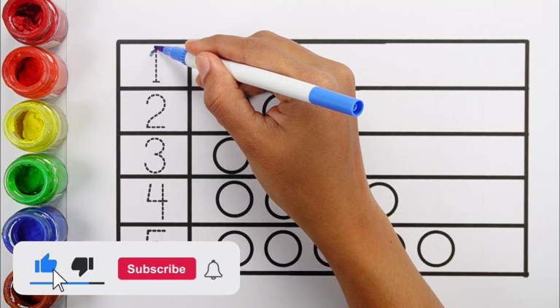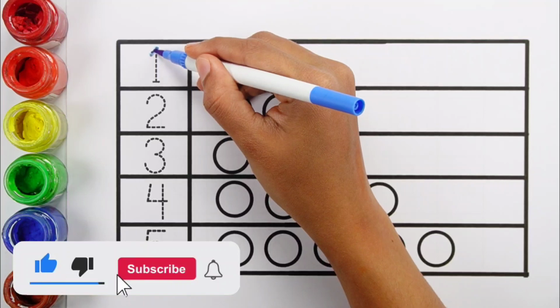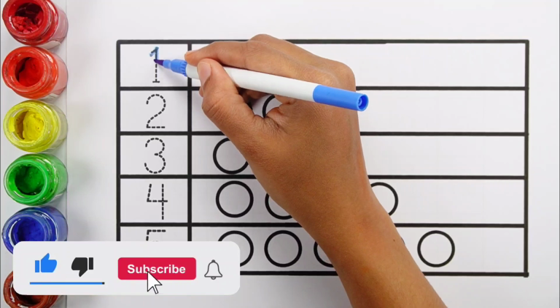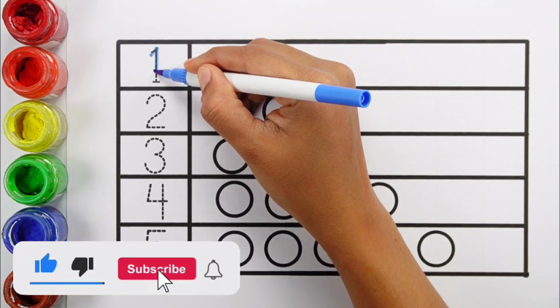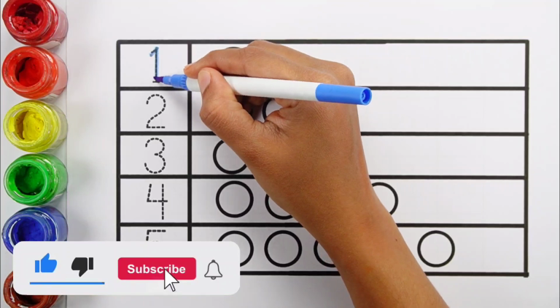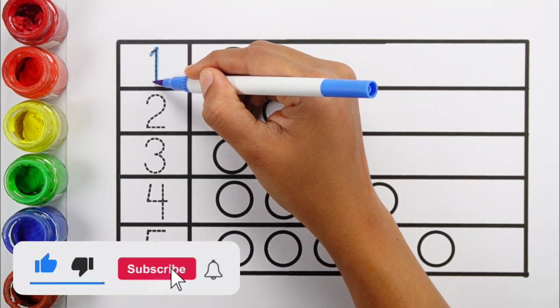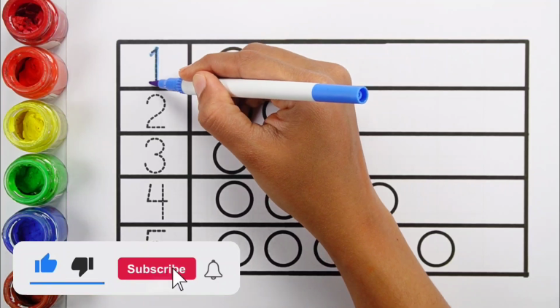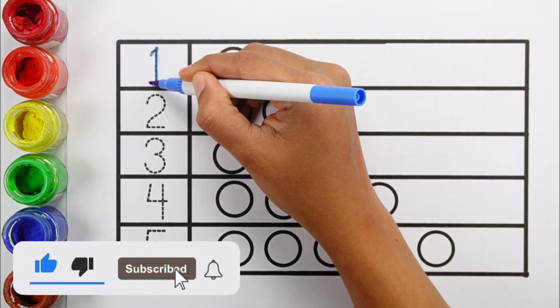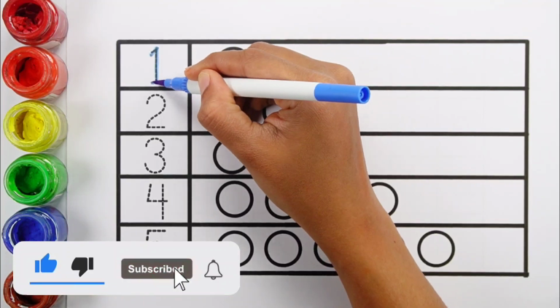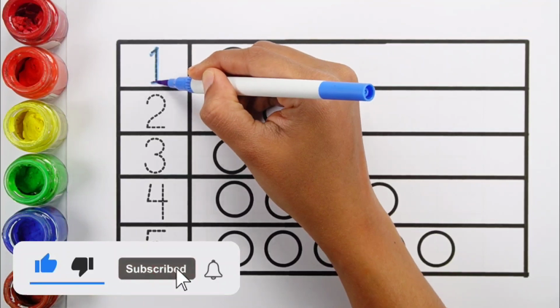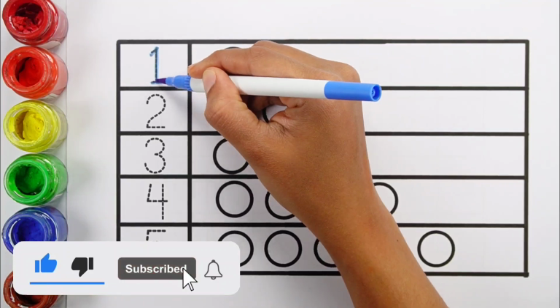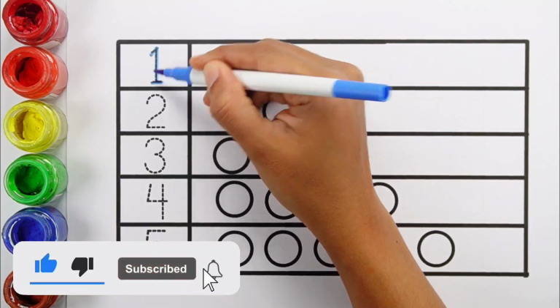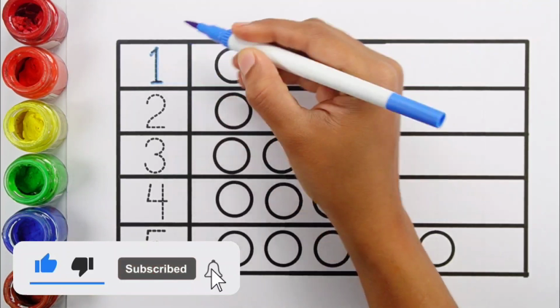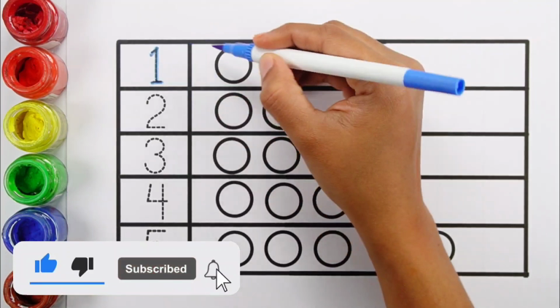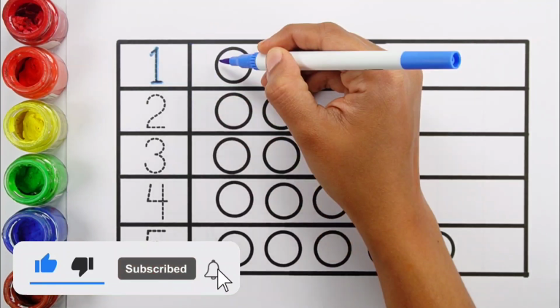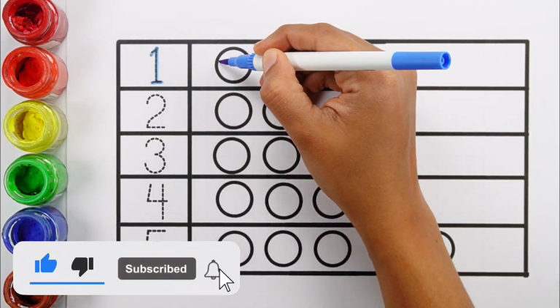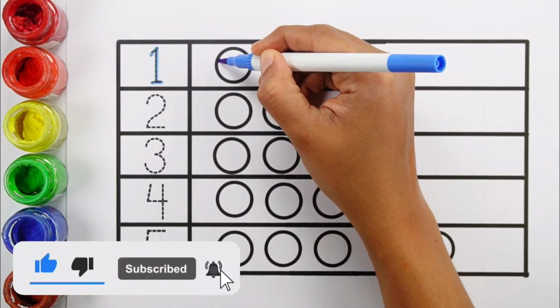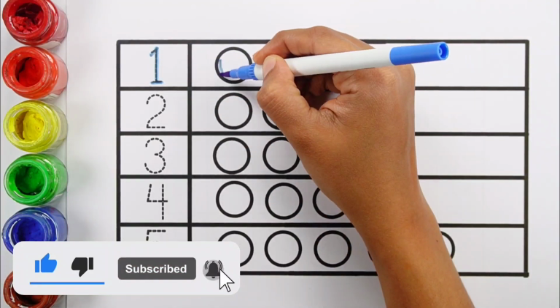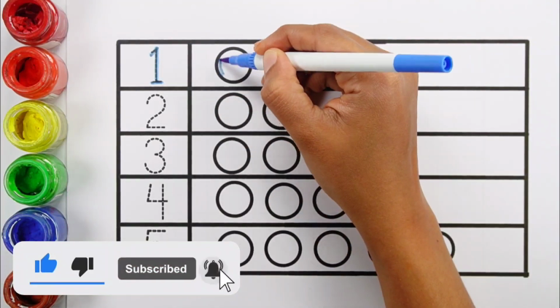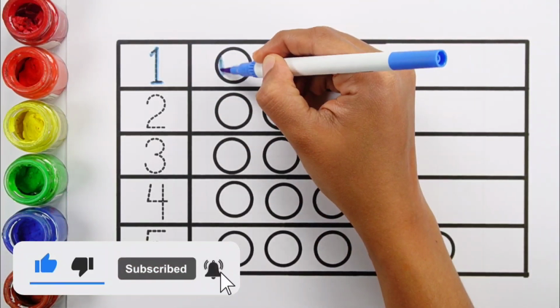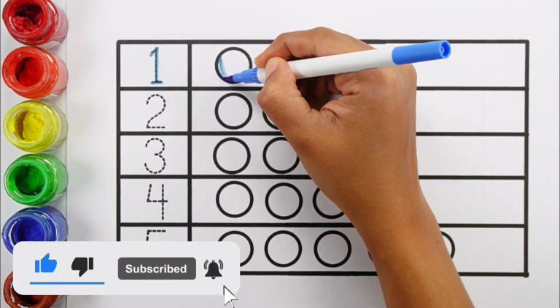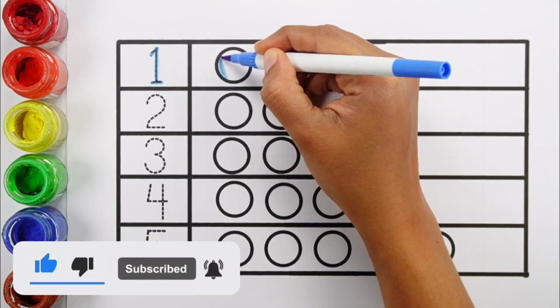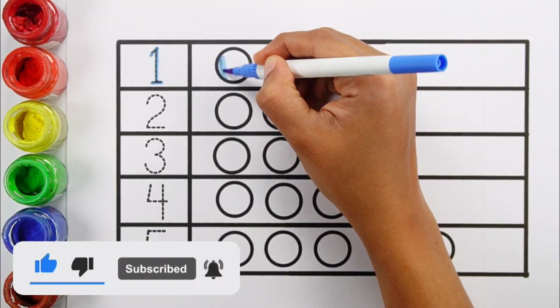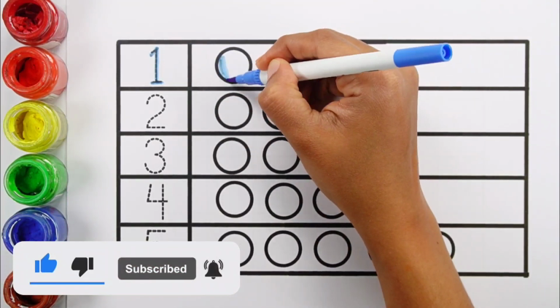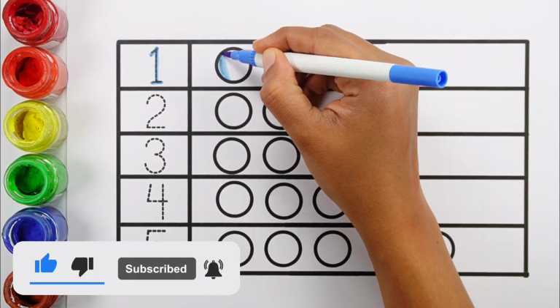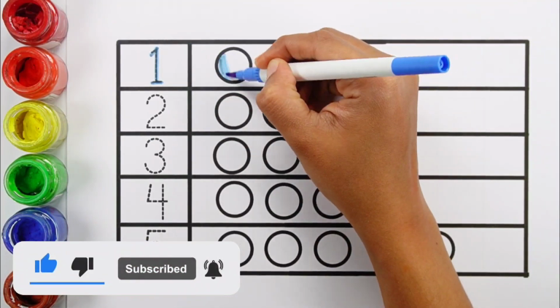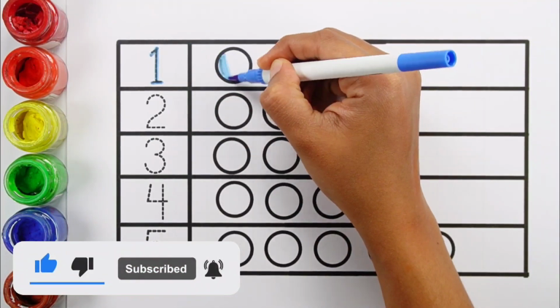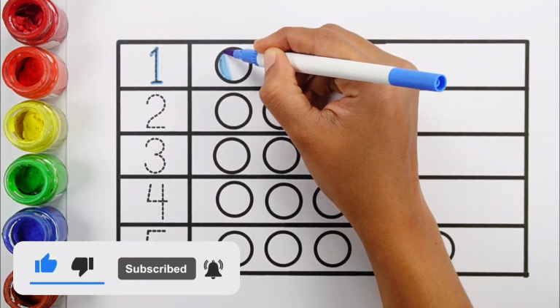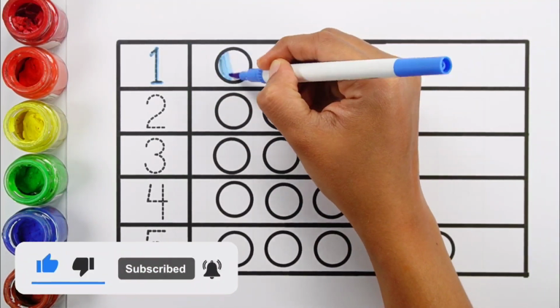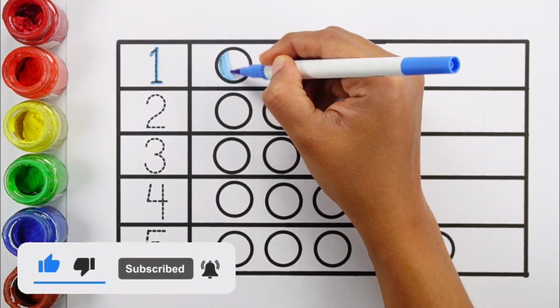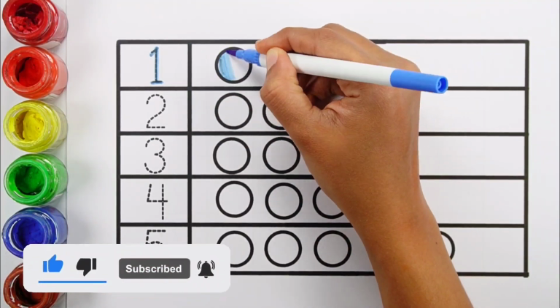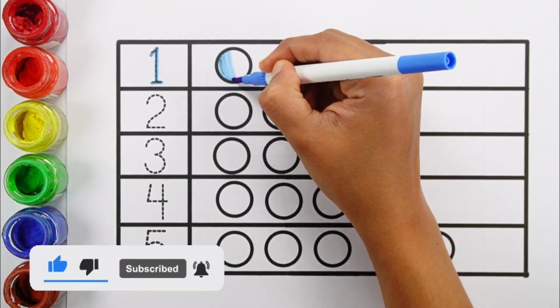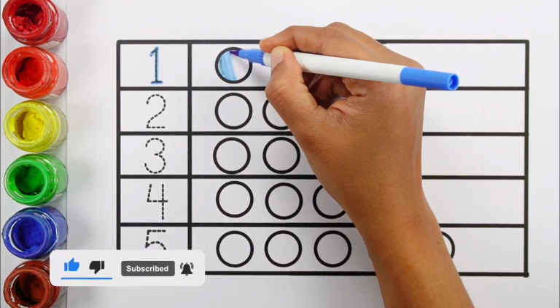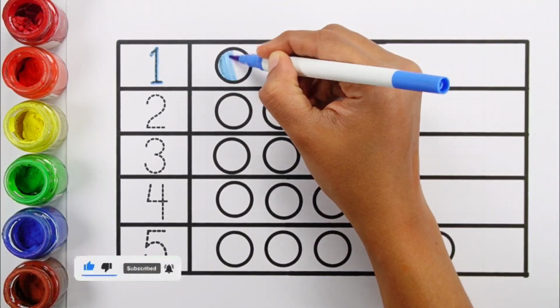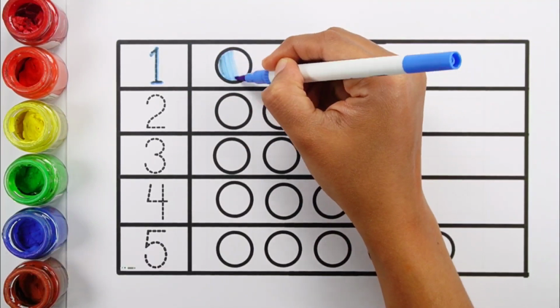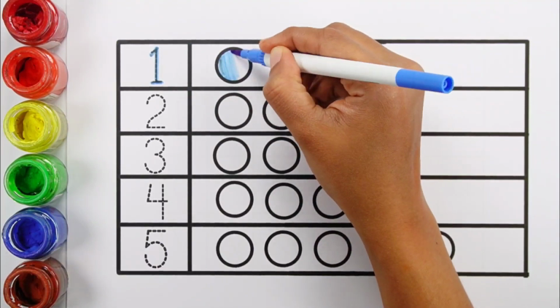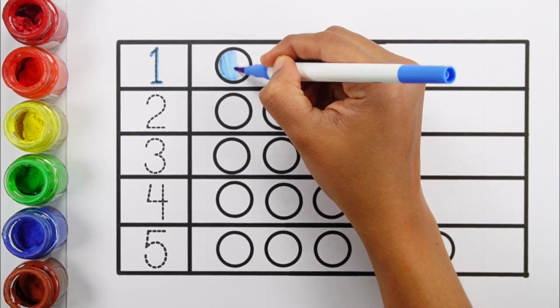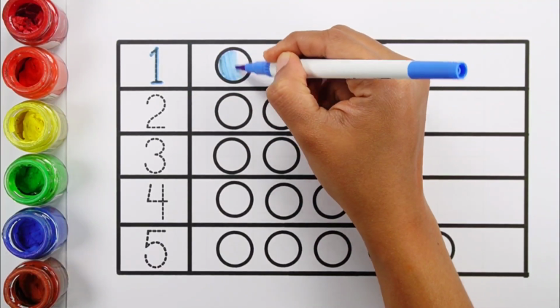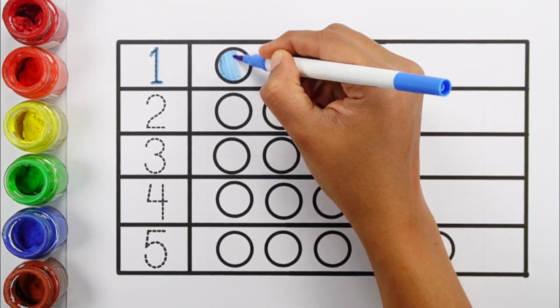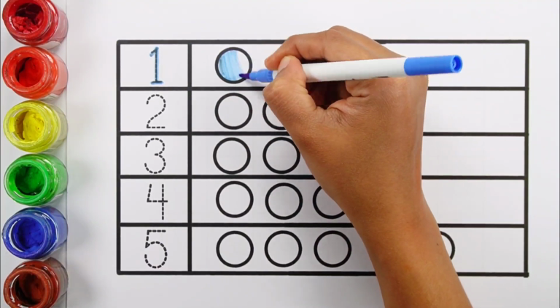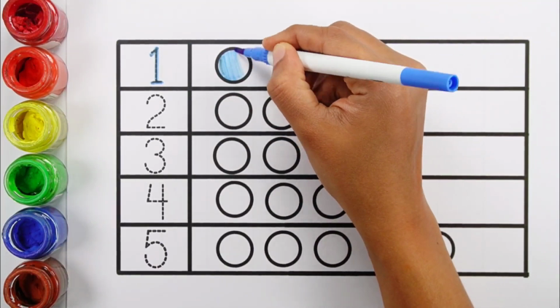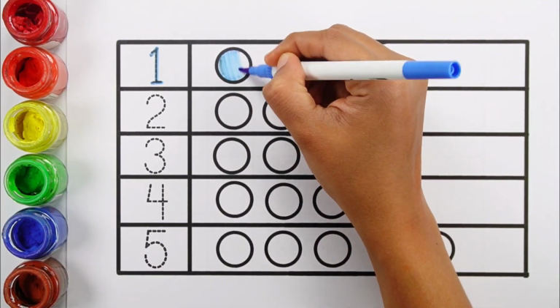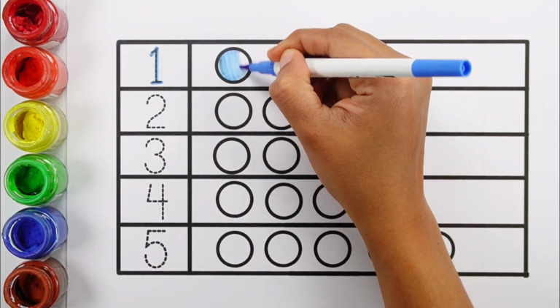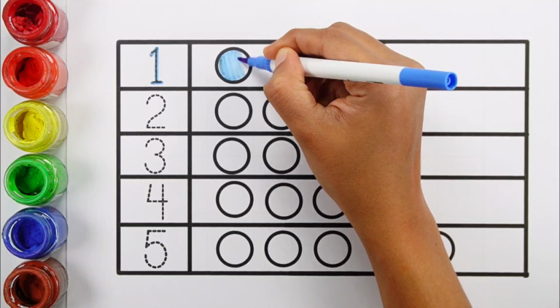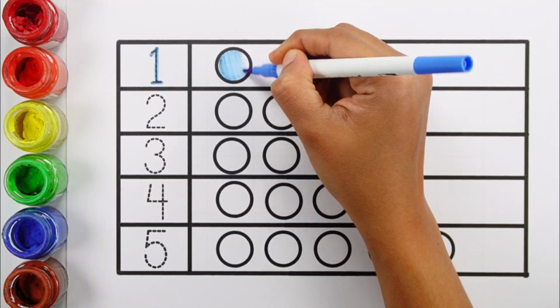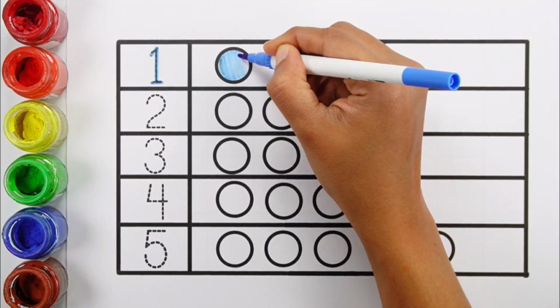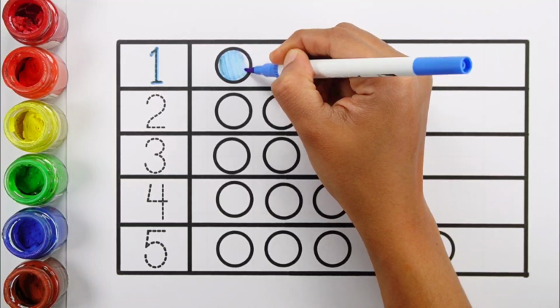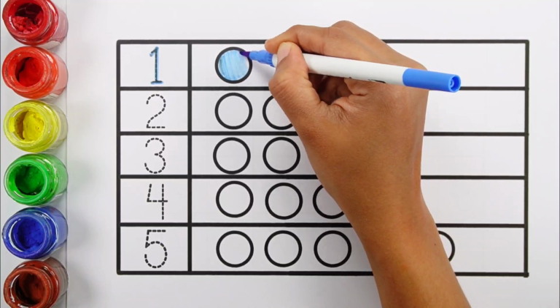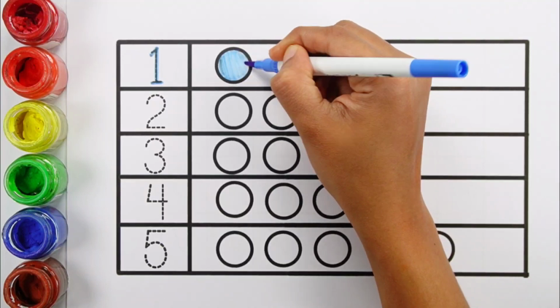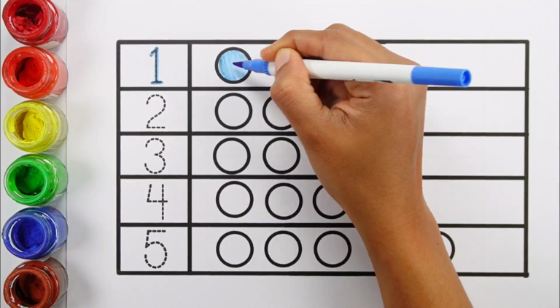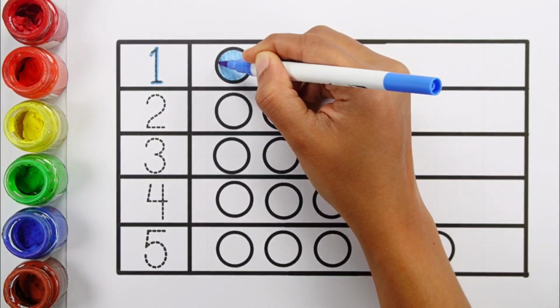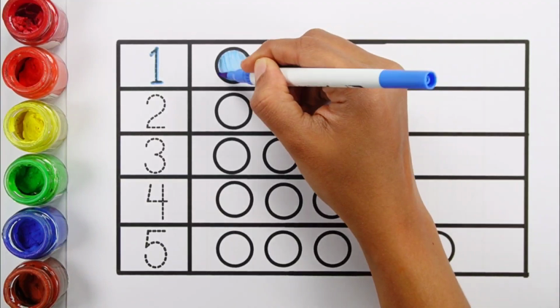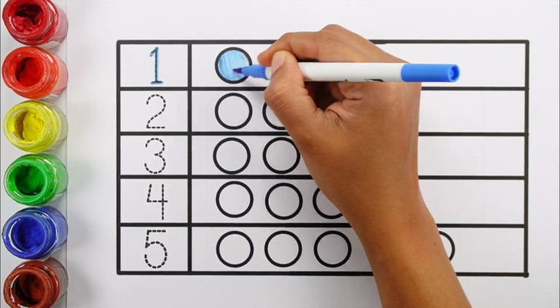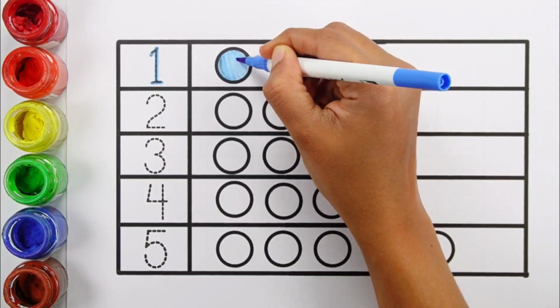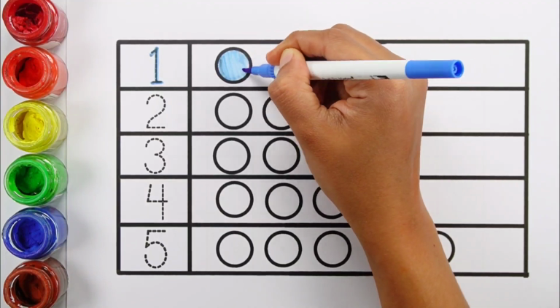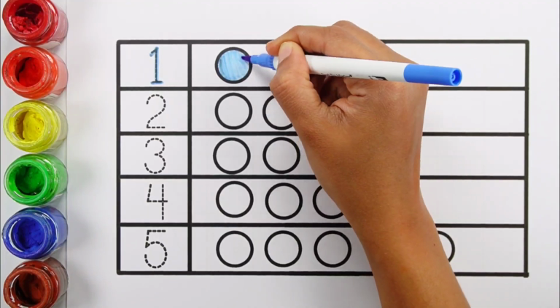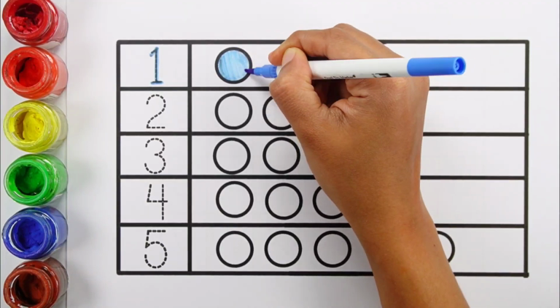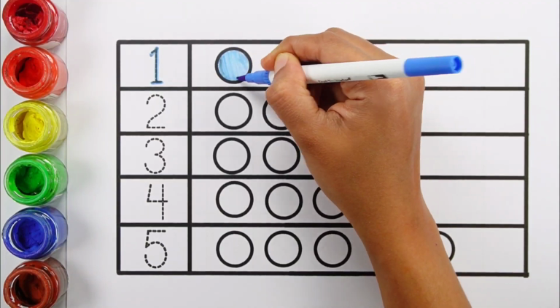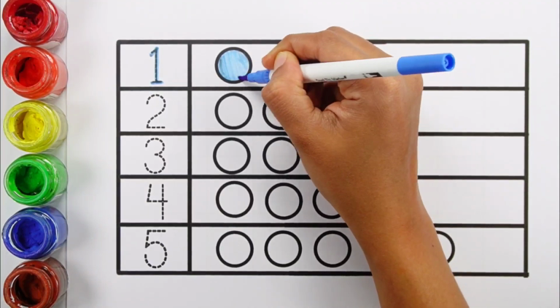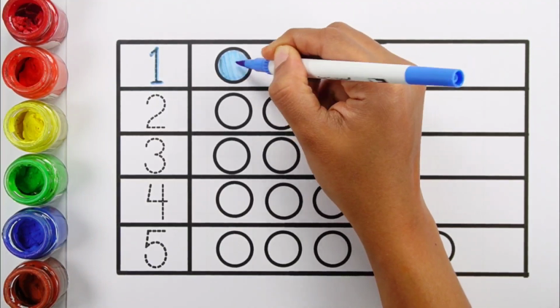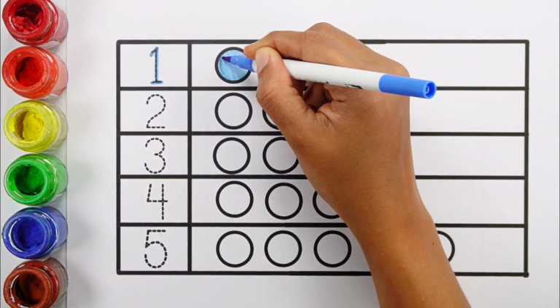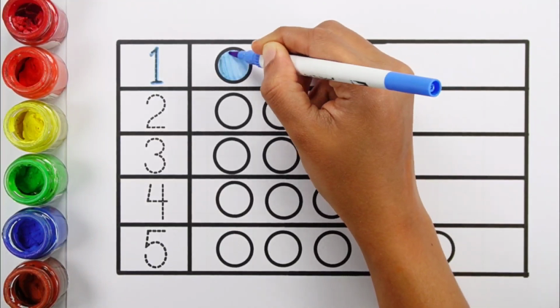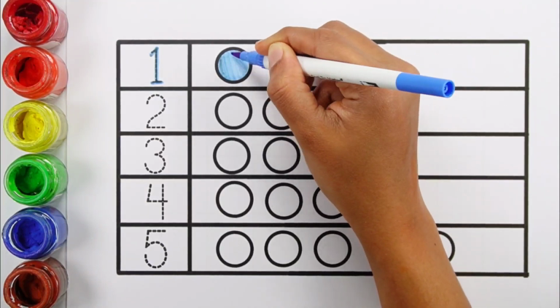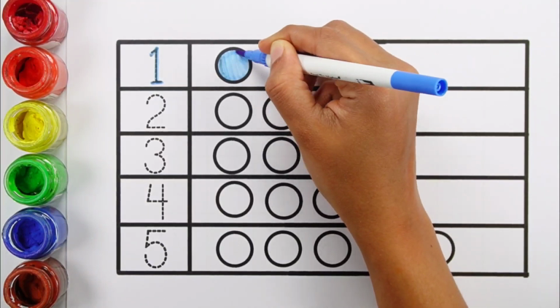Black color. Number one. One ball. Blue color.